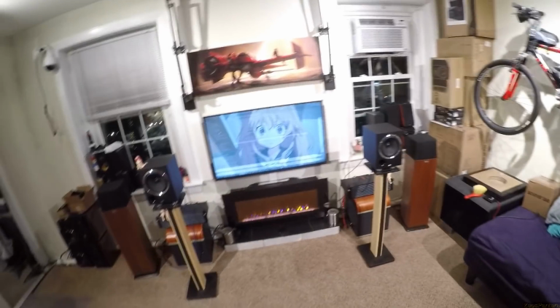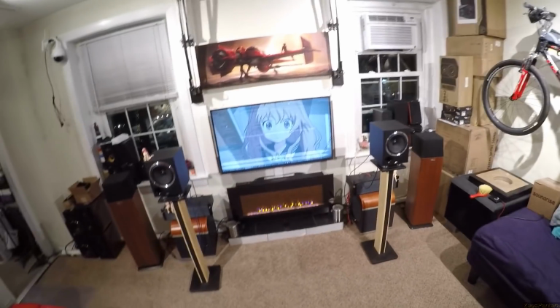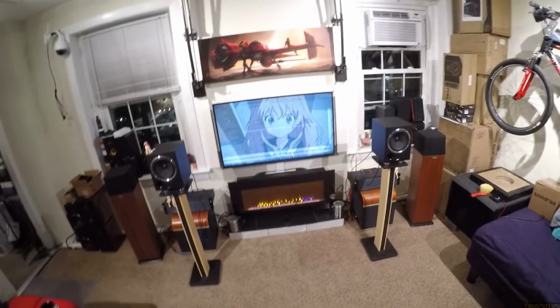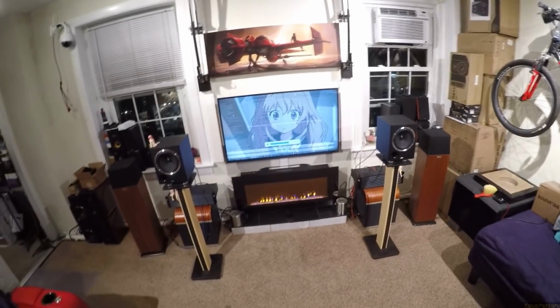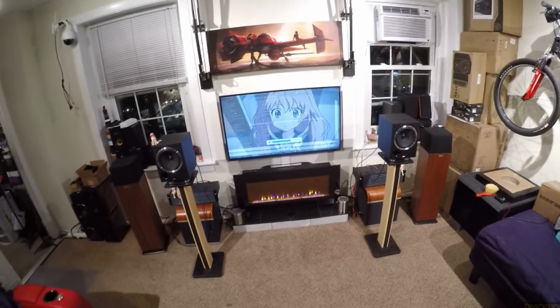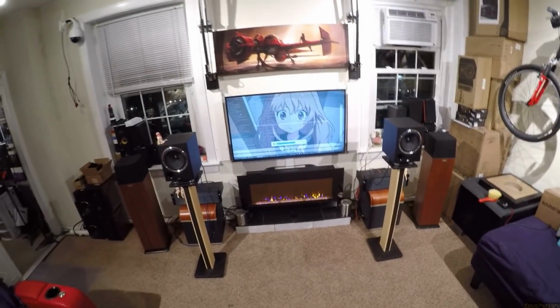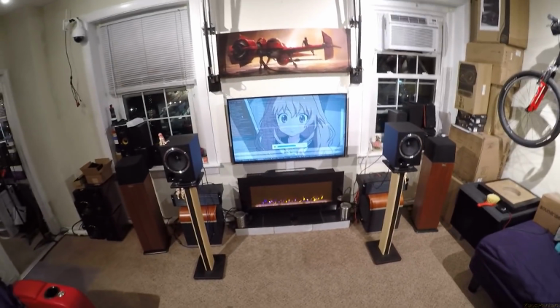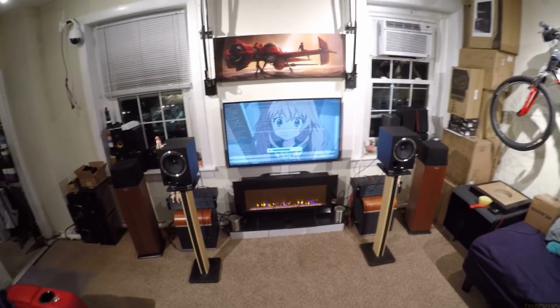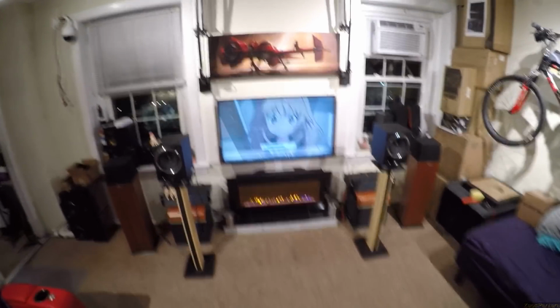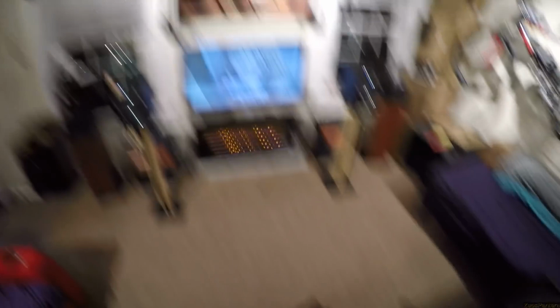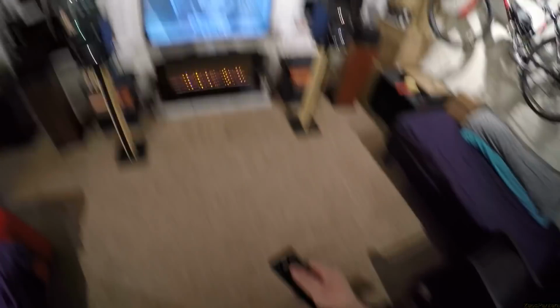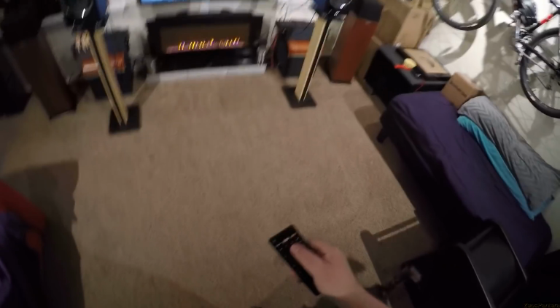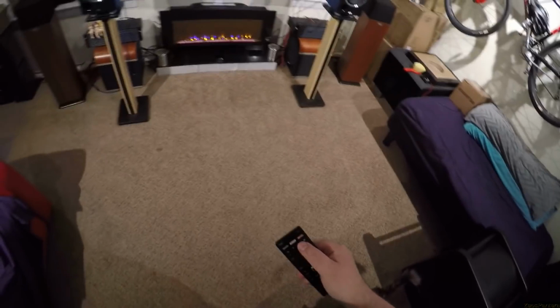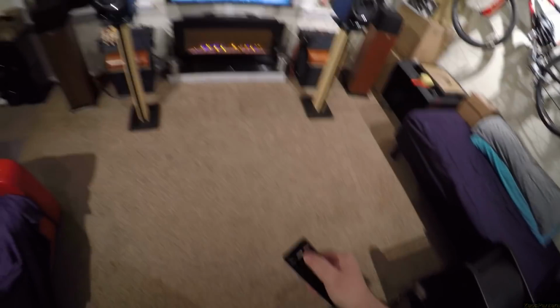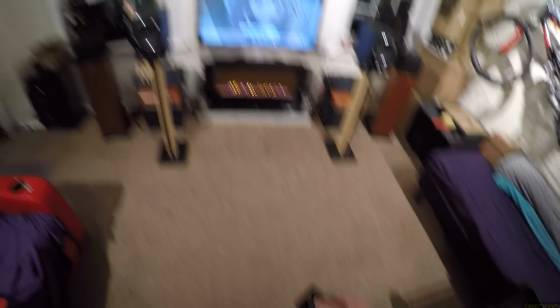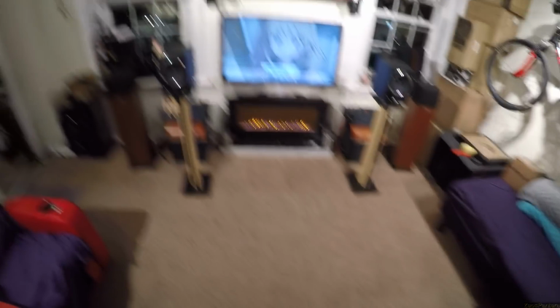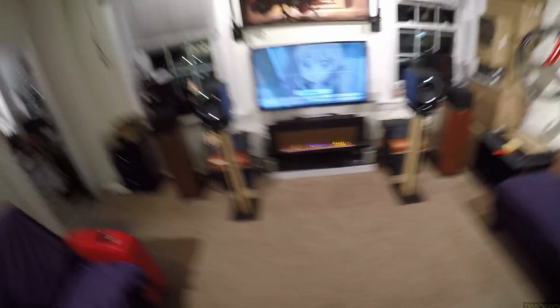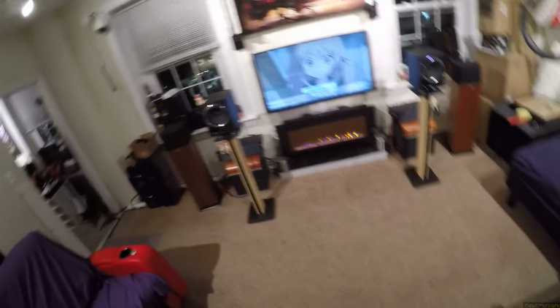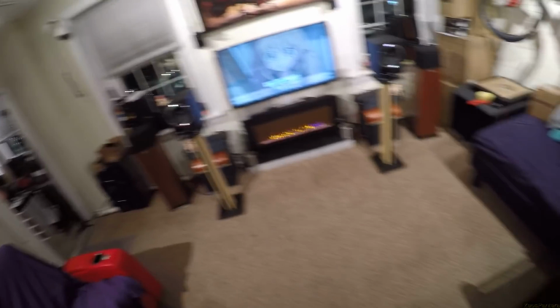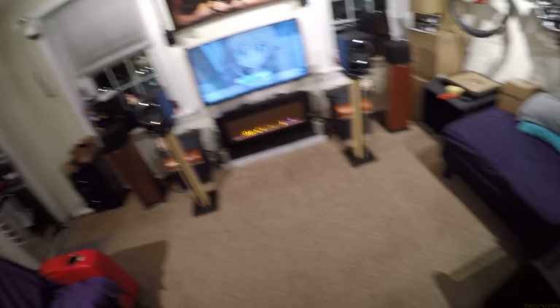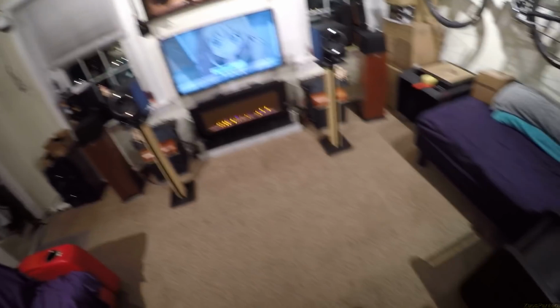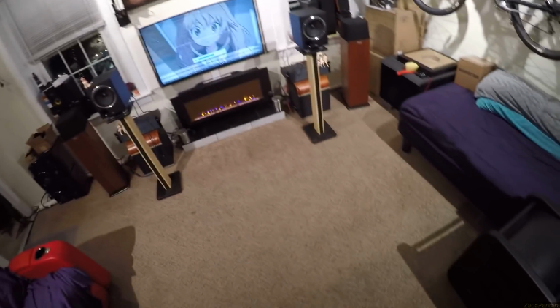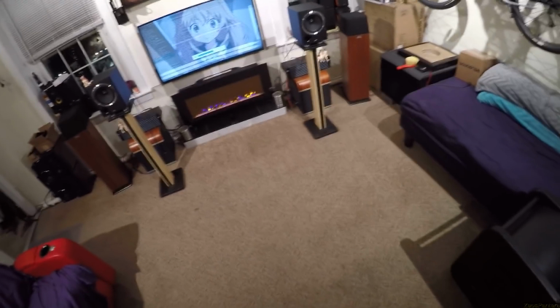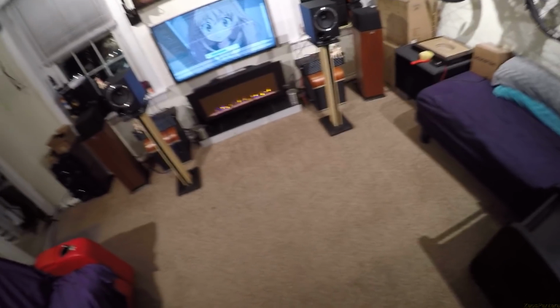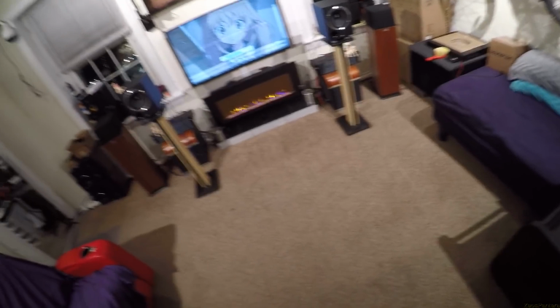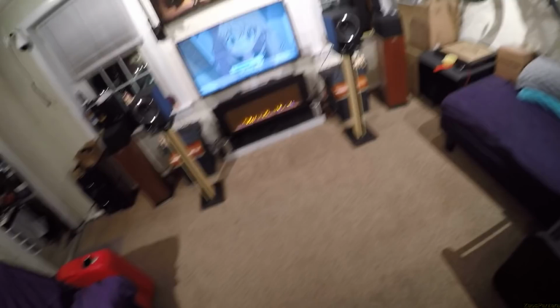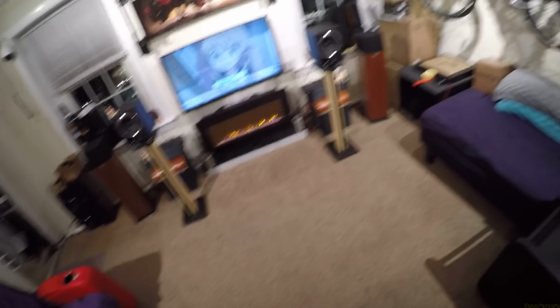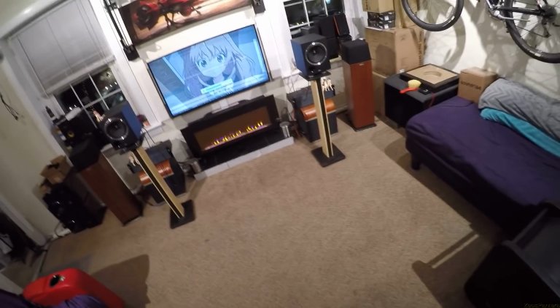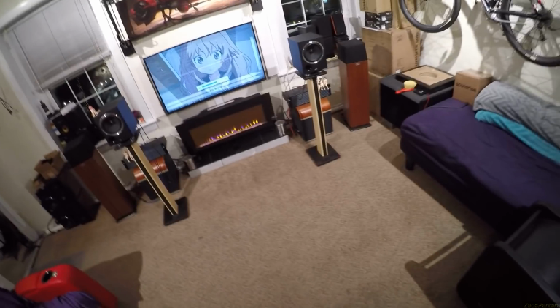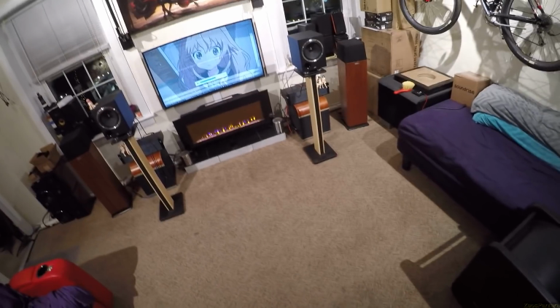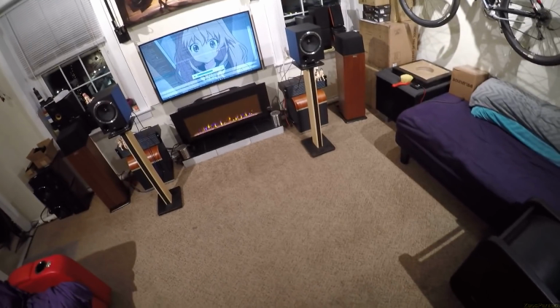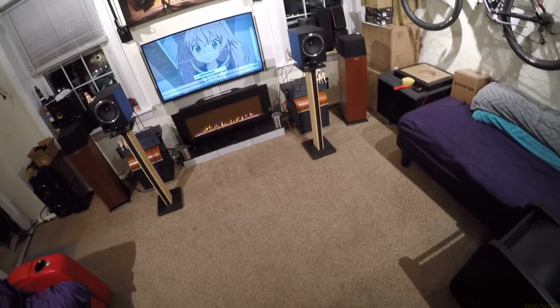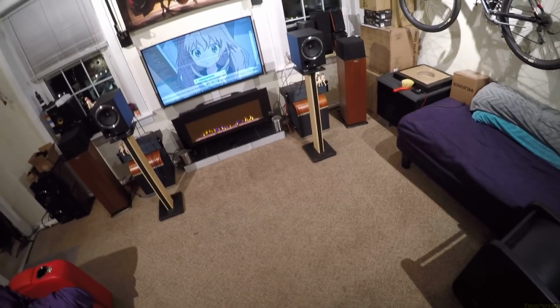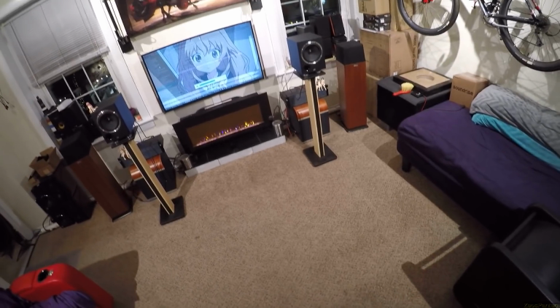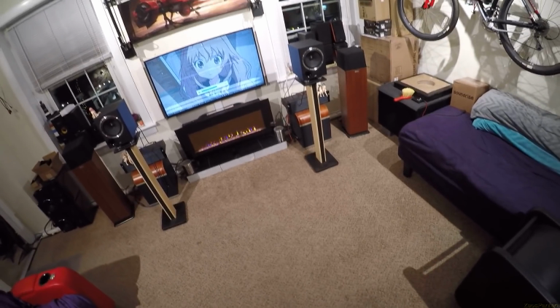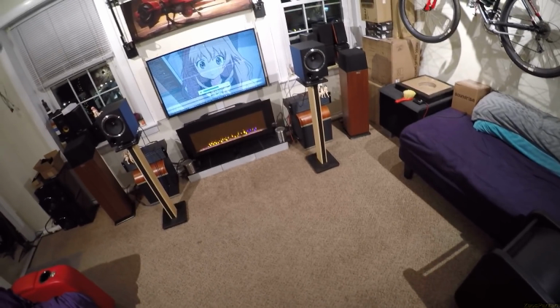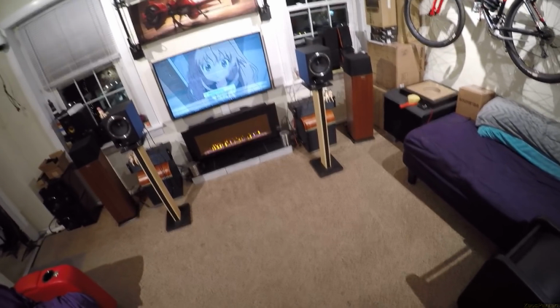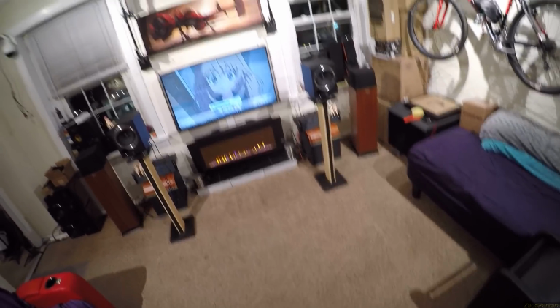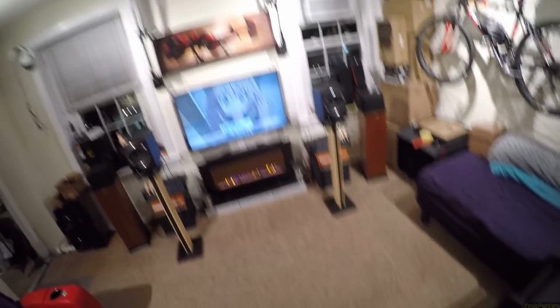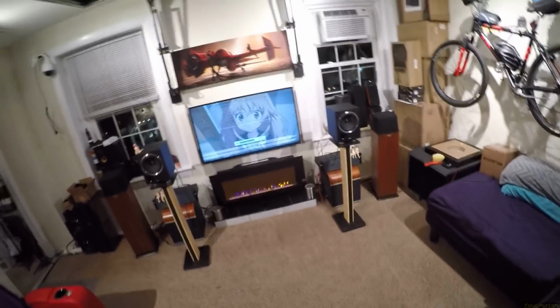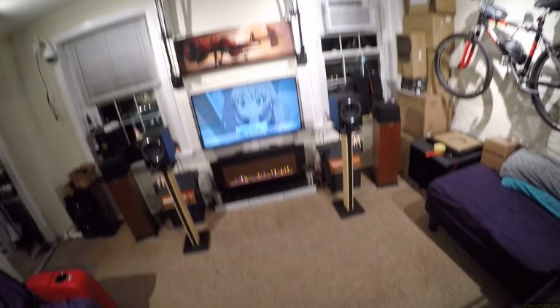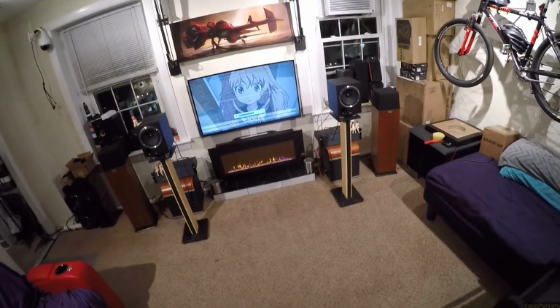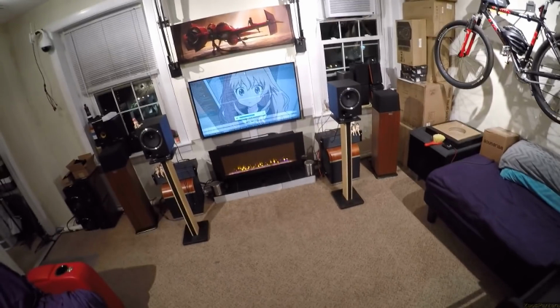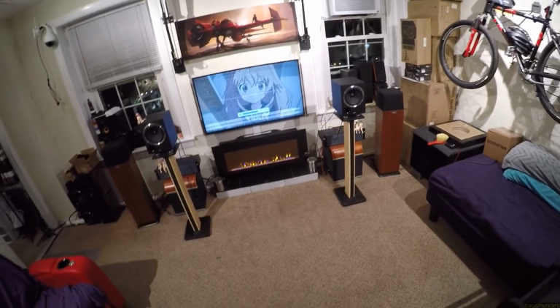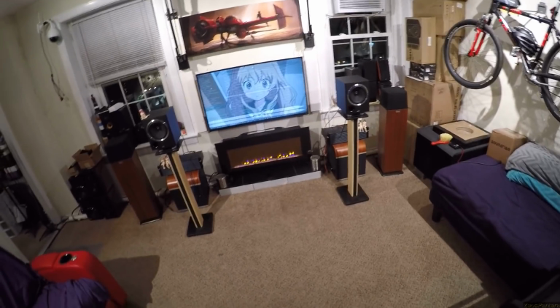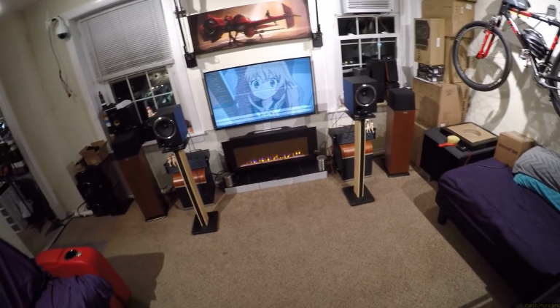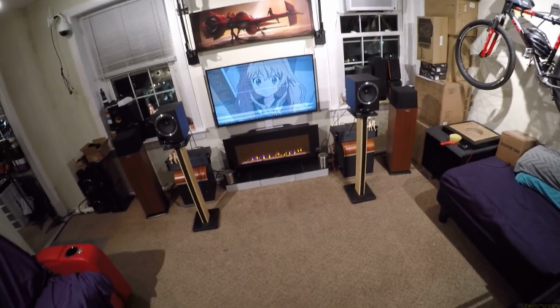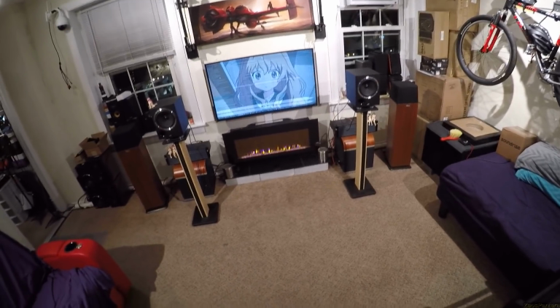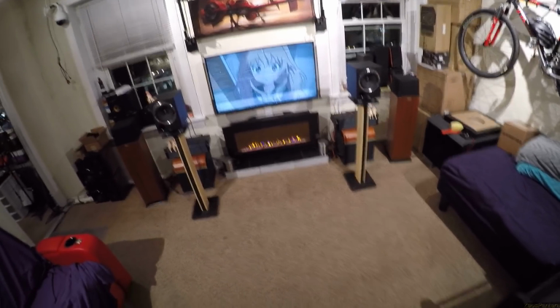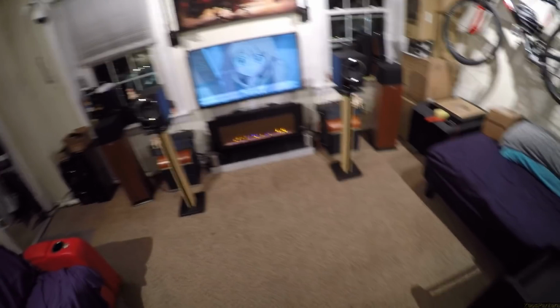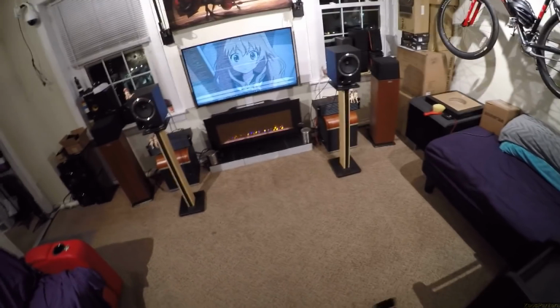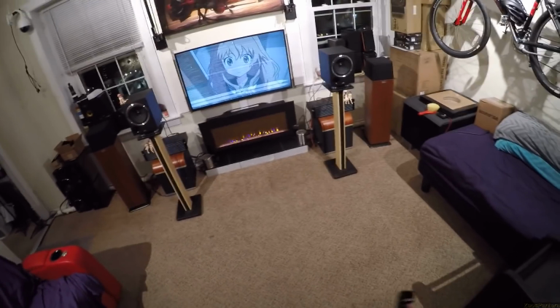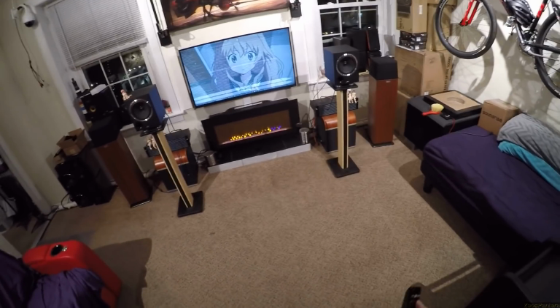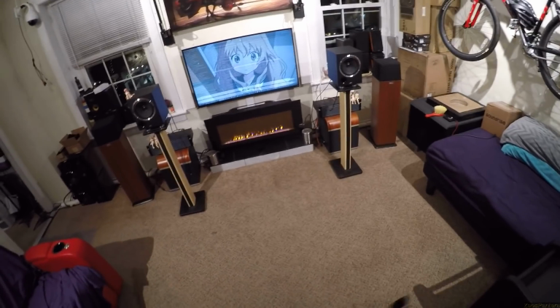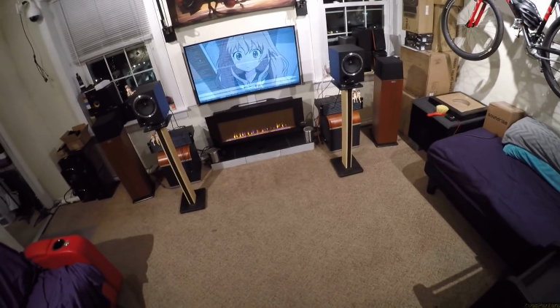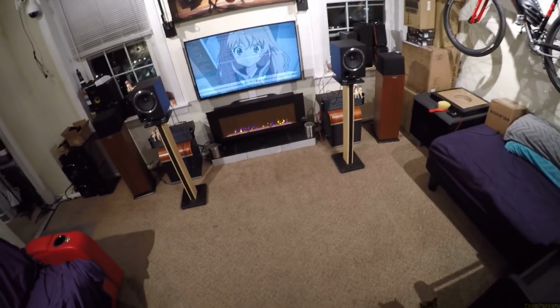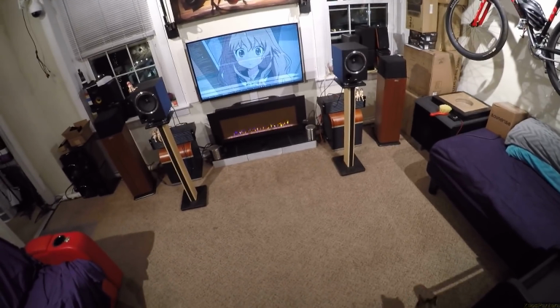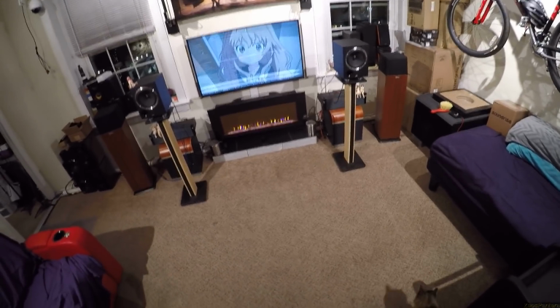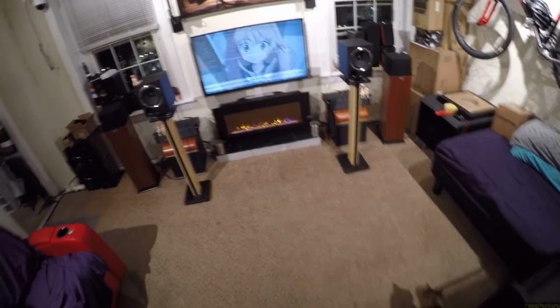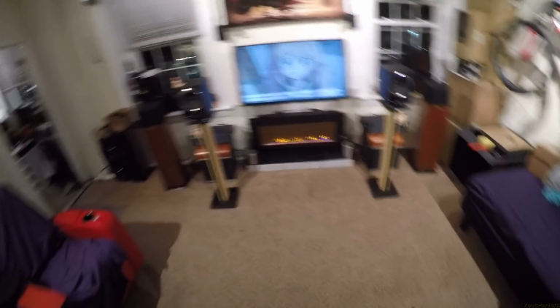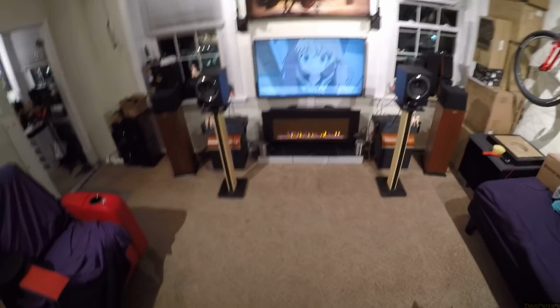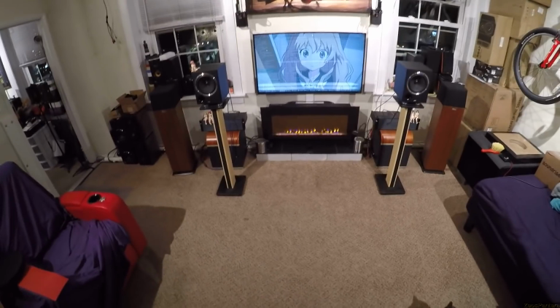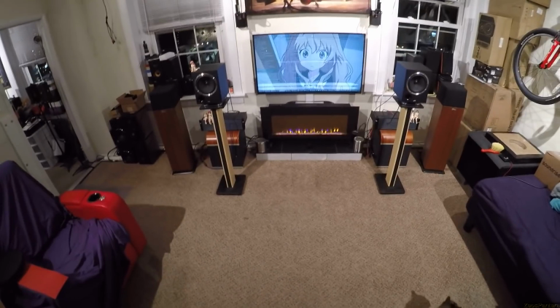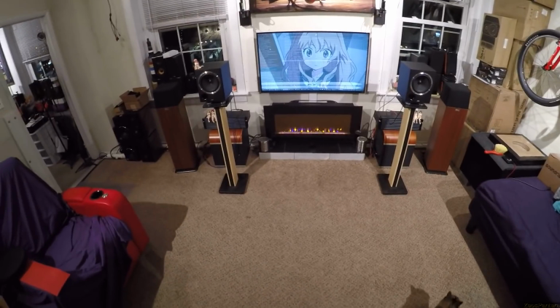Holy — remember when I said these were scary speakers? I didn't know that track was going to come on and it spooked me.